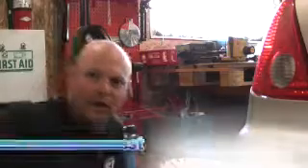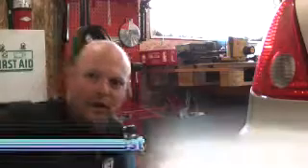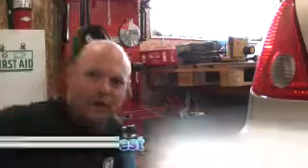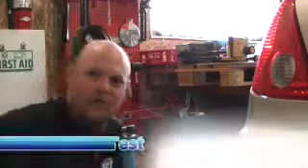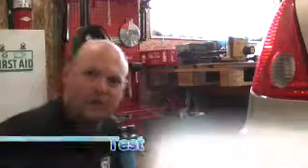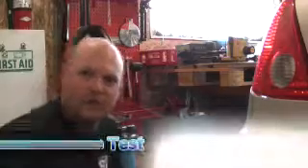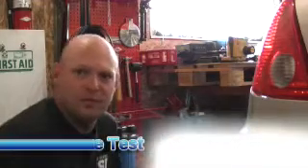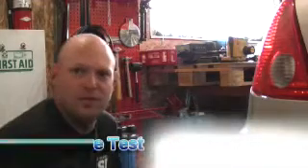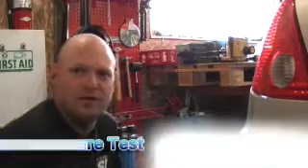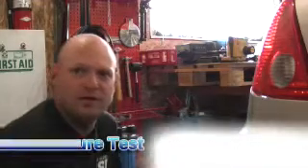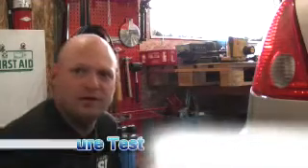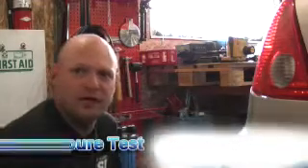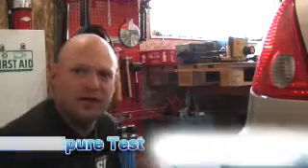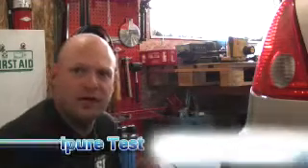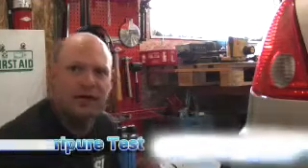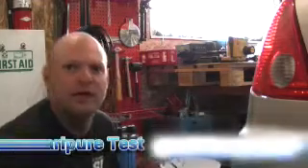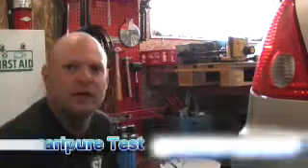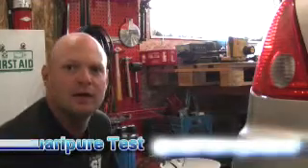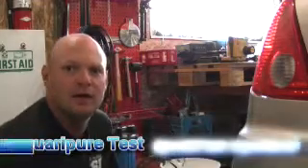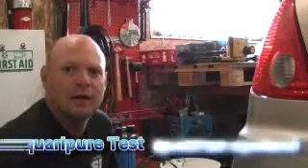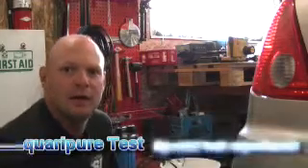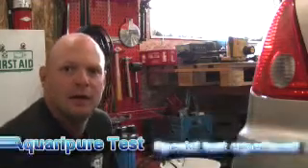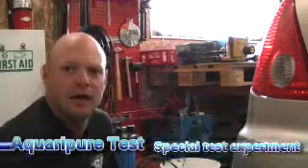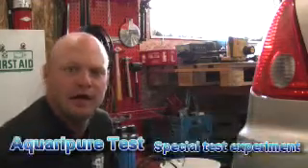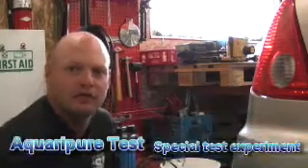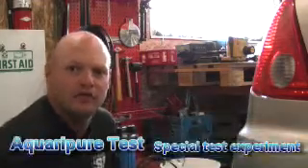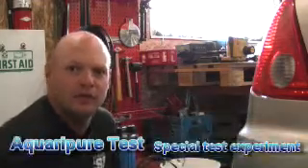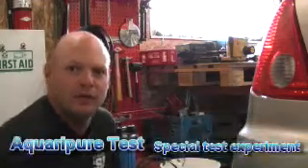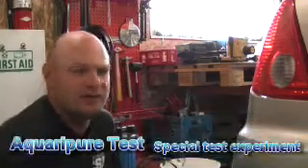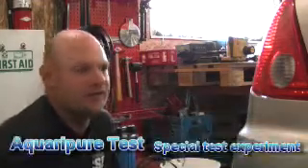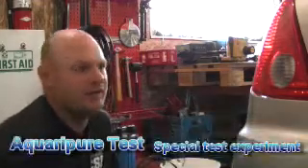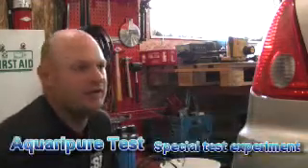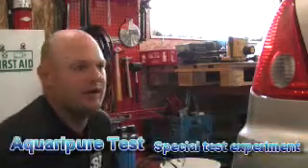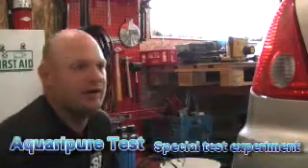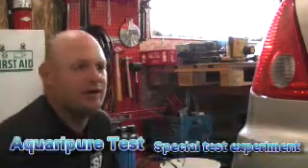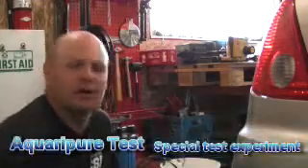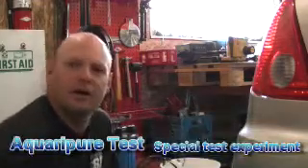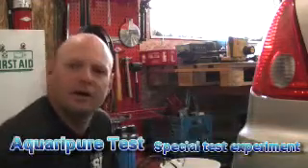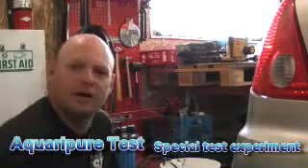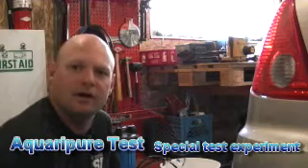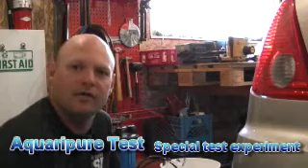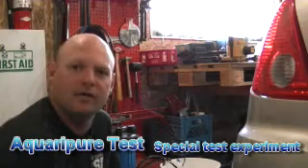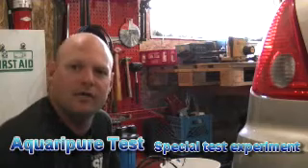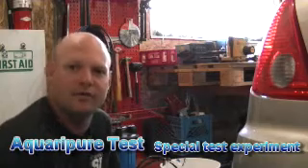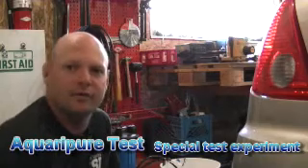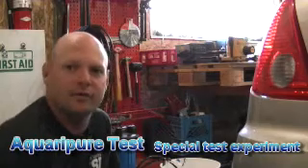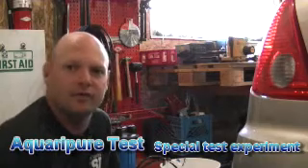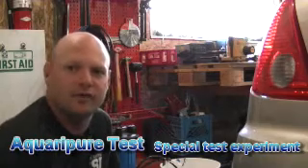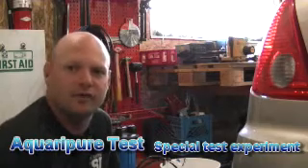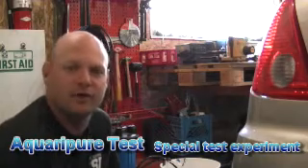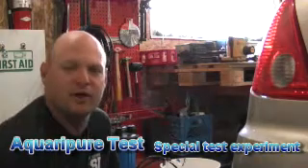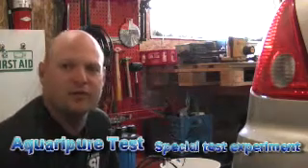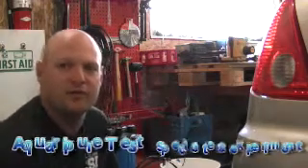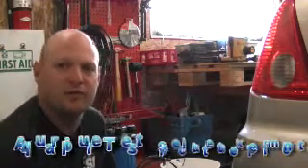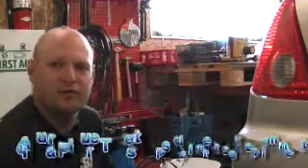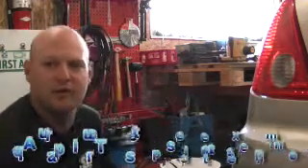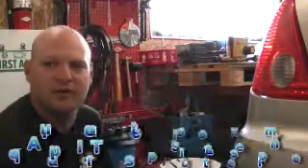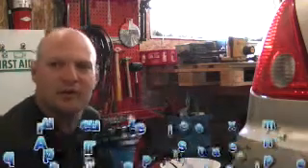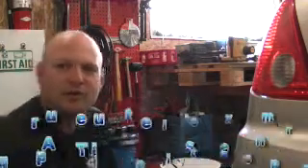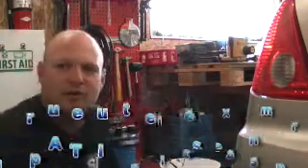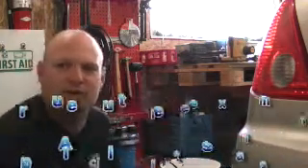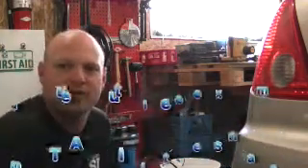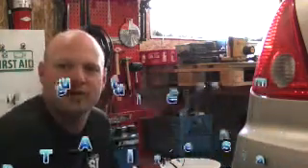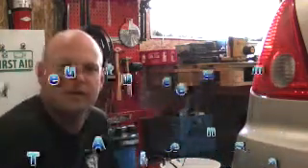Hey everybody, Pete here again. I just had a thought for an experiment with the Aquaria Pure here.